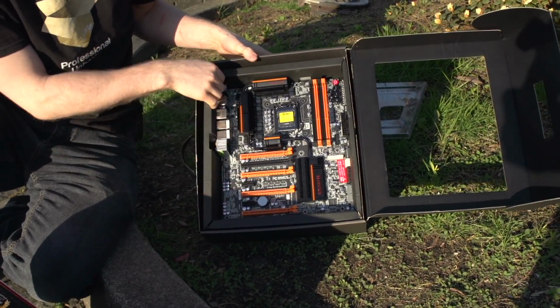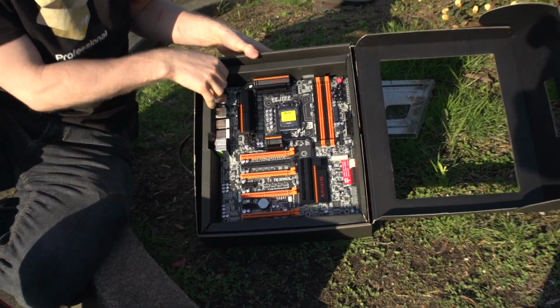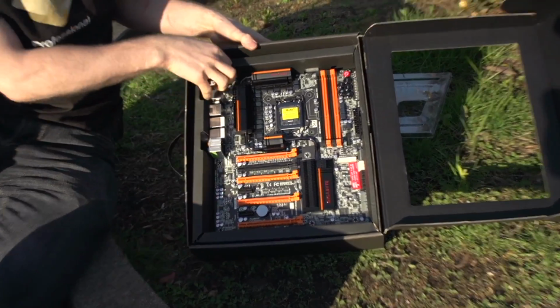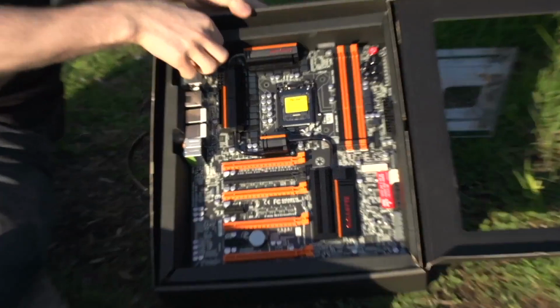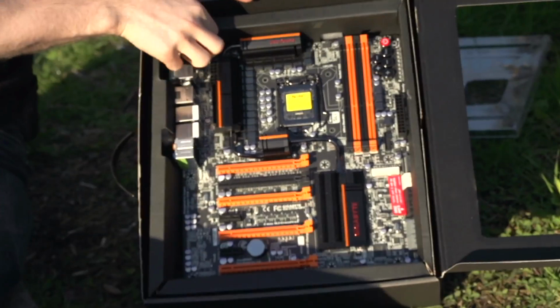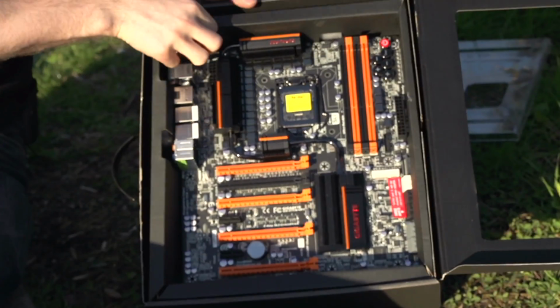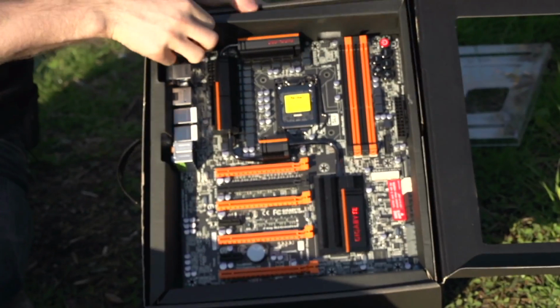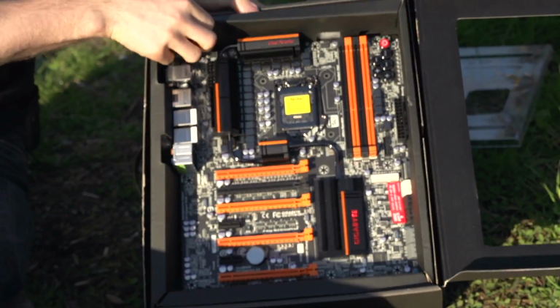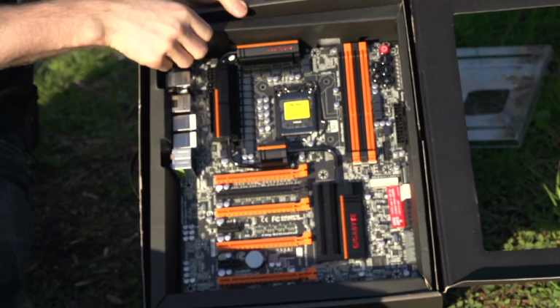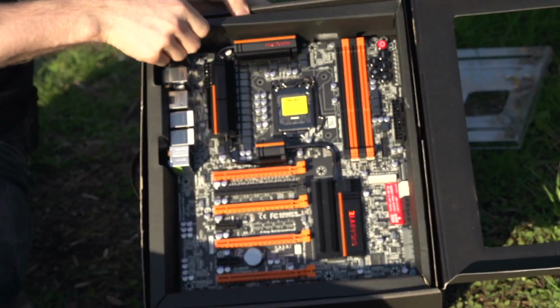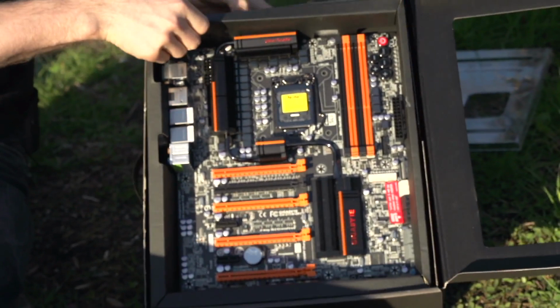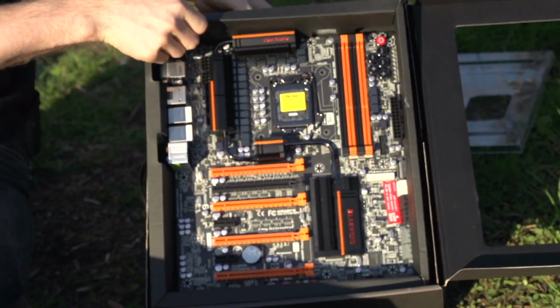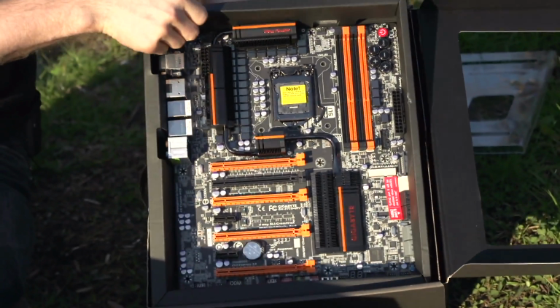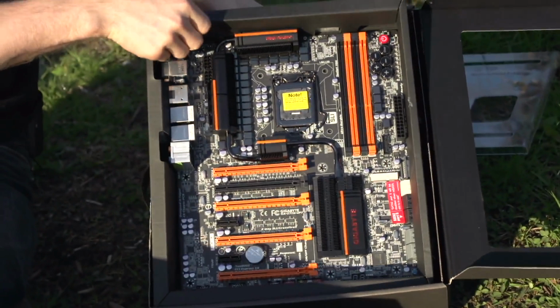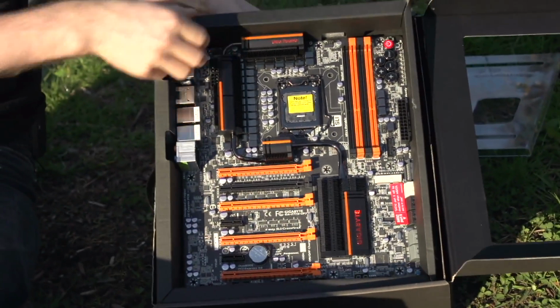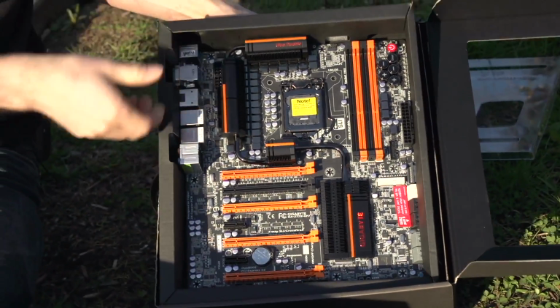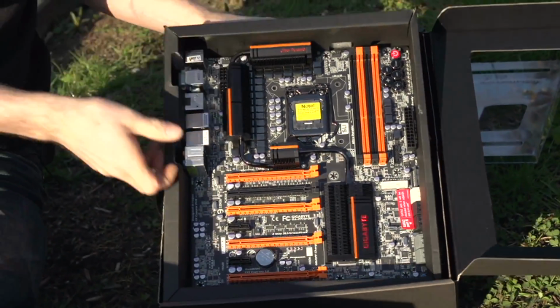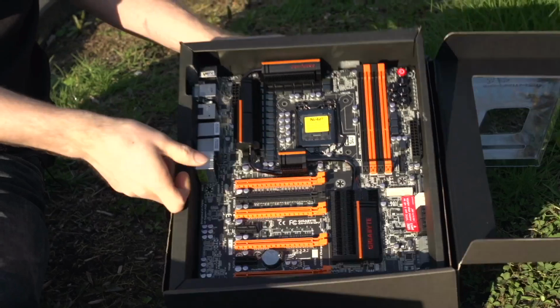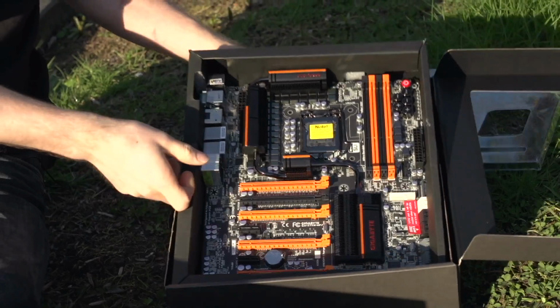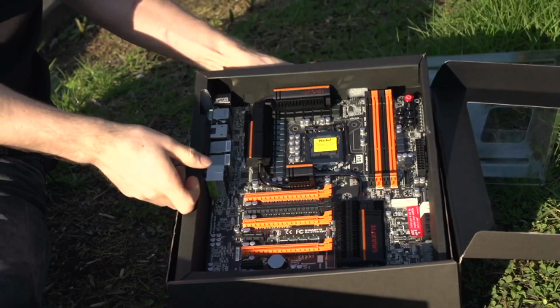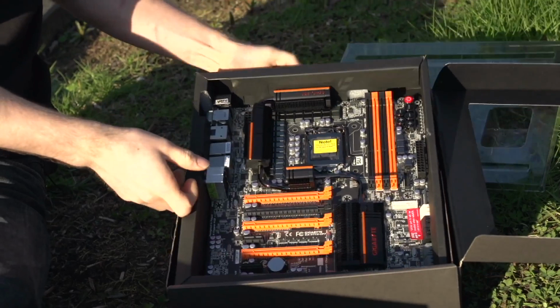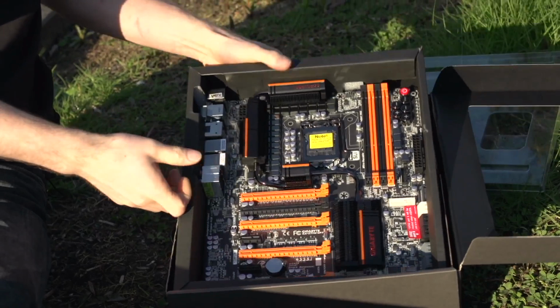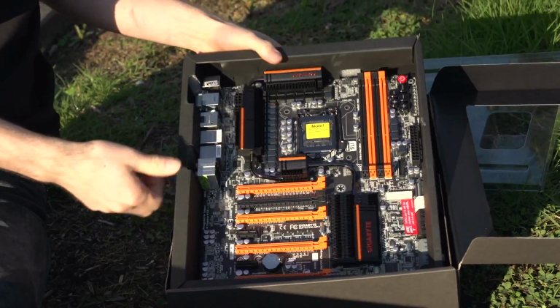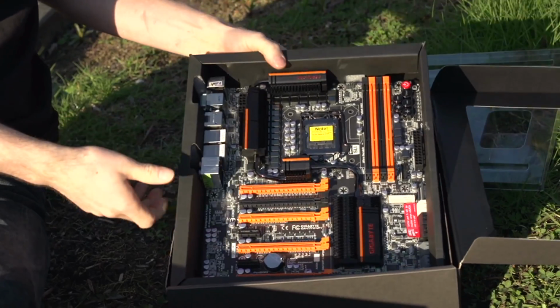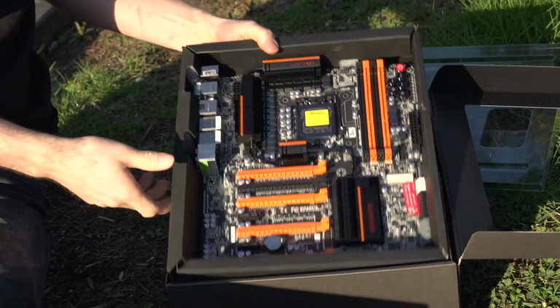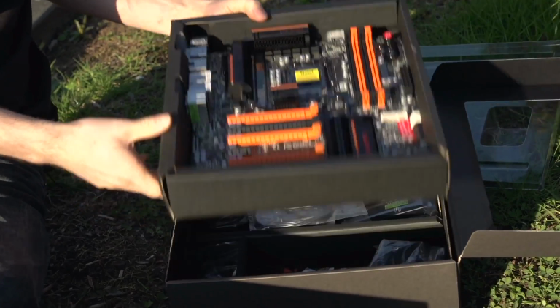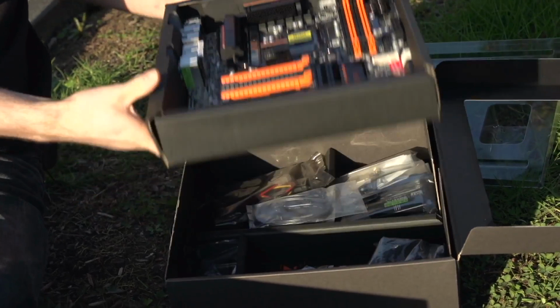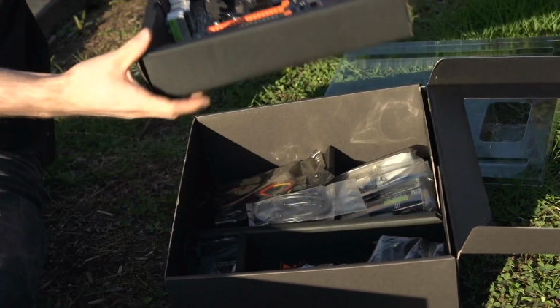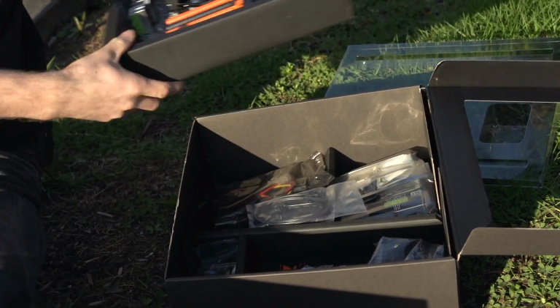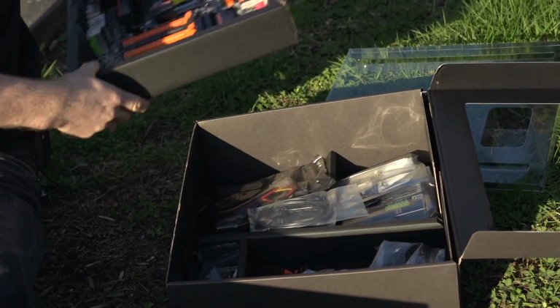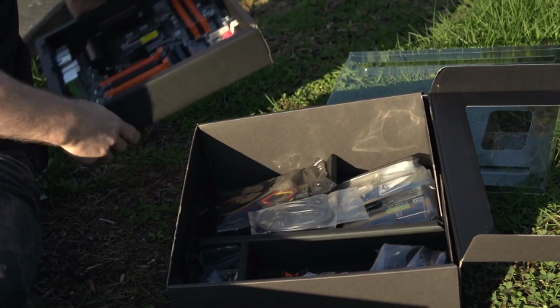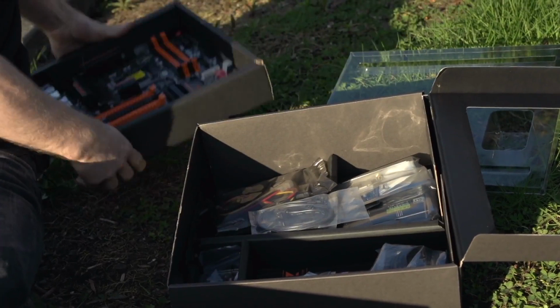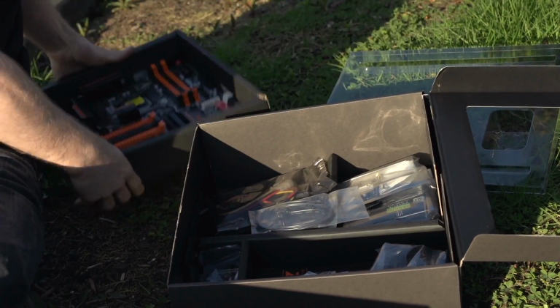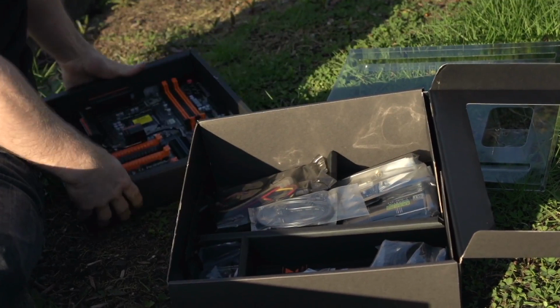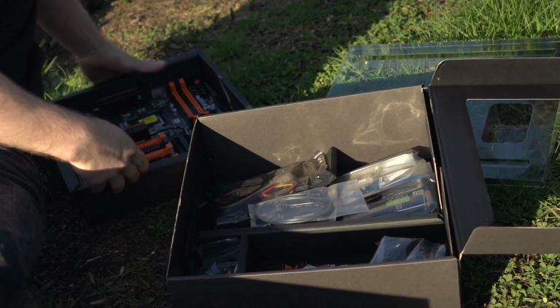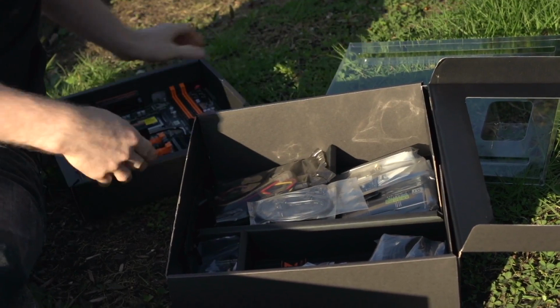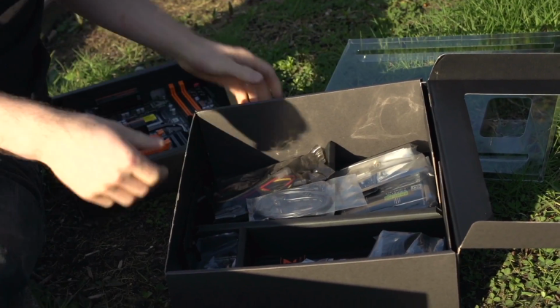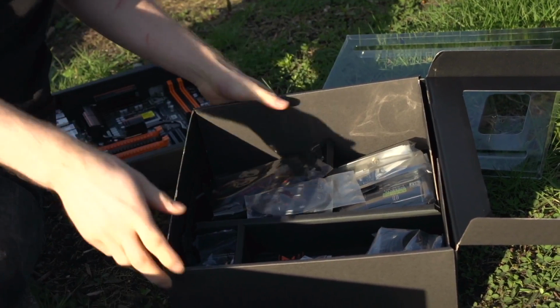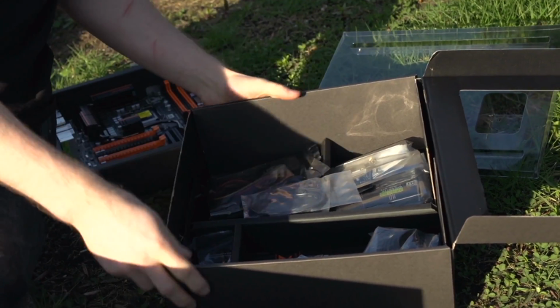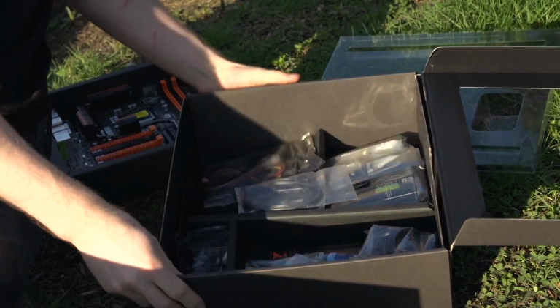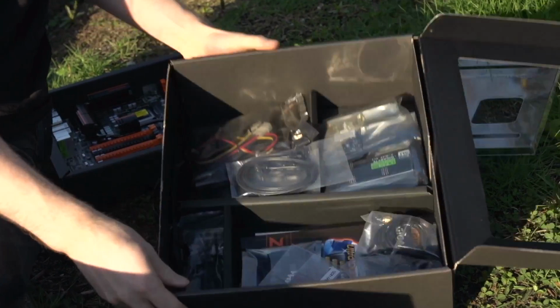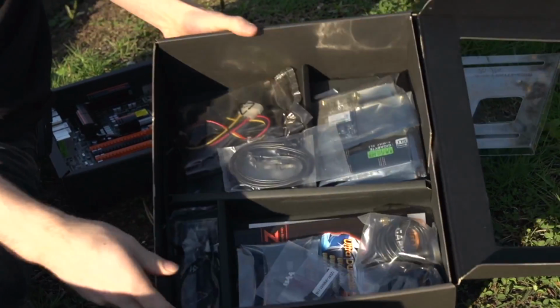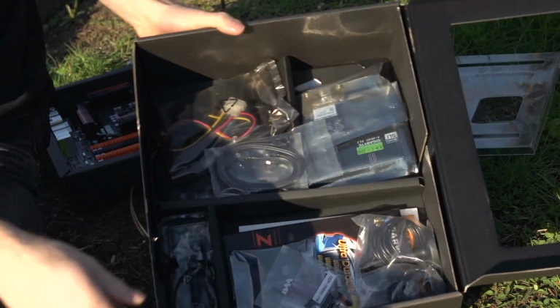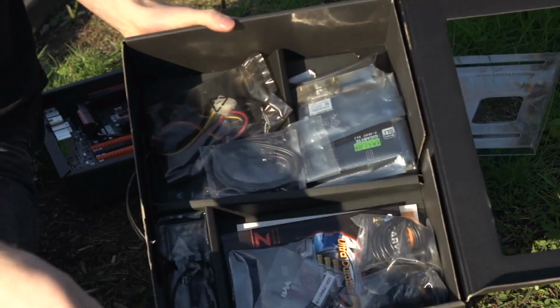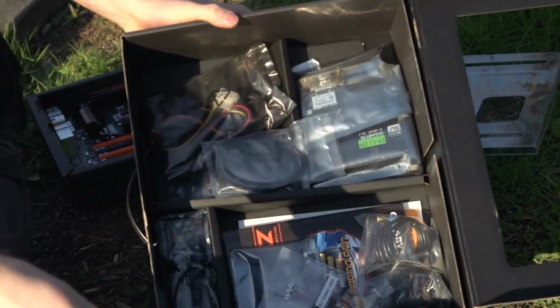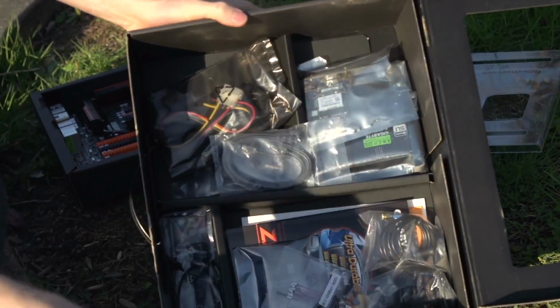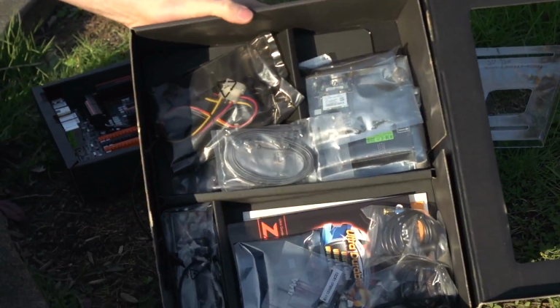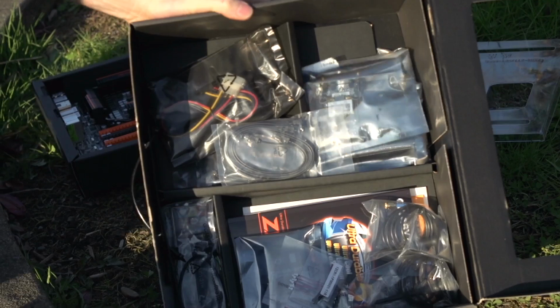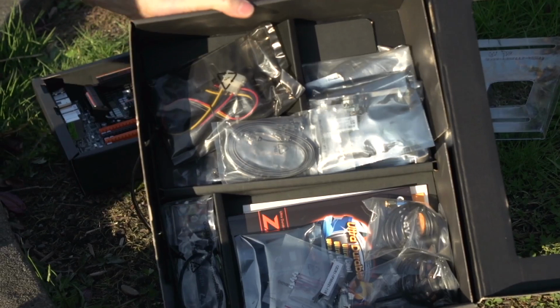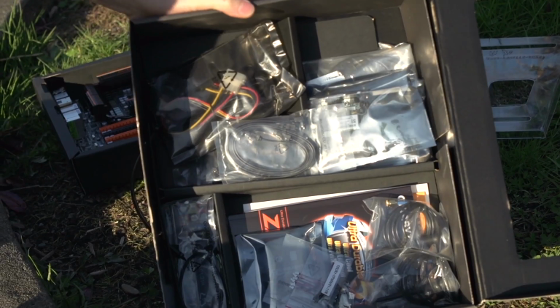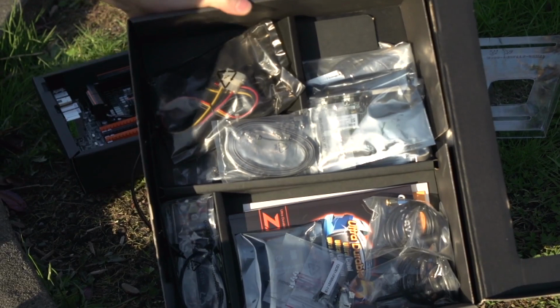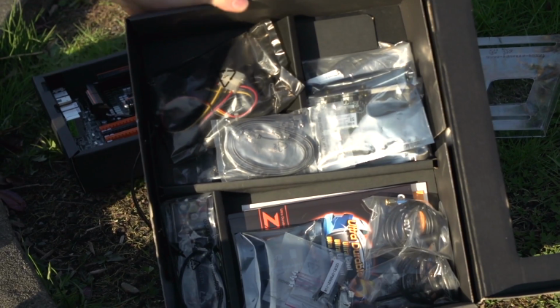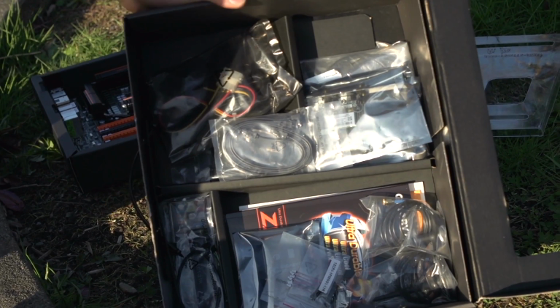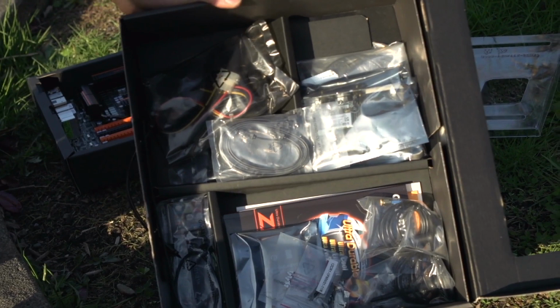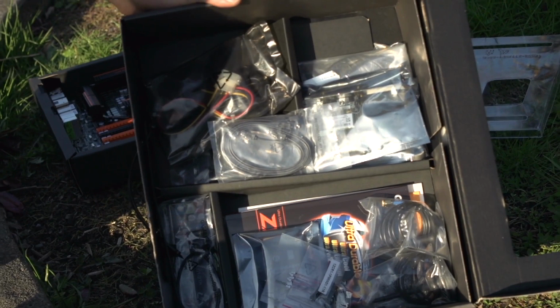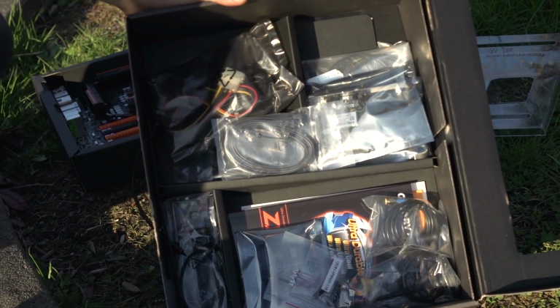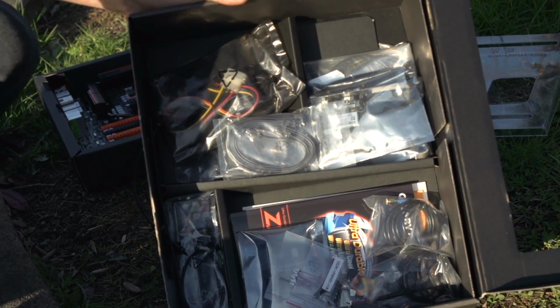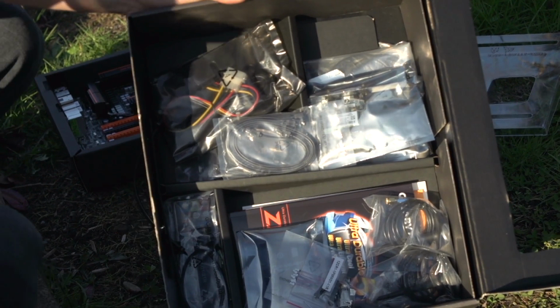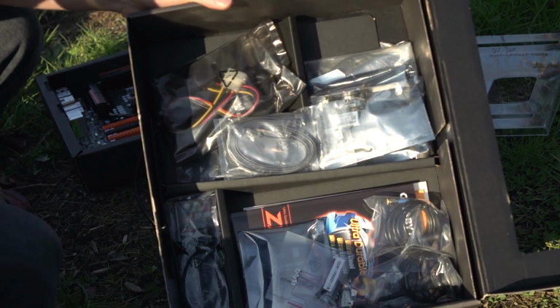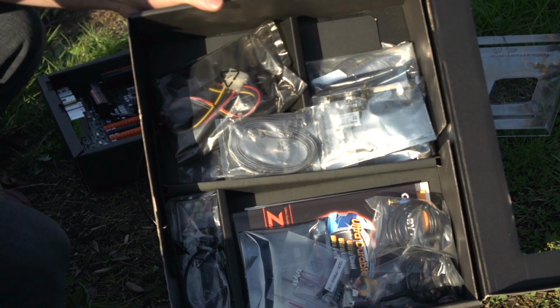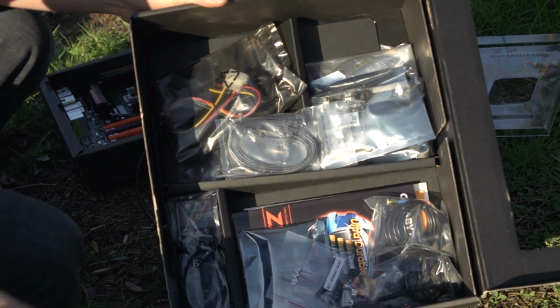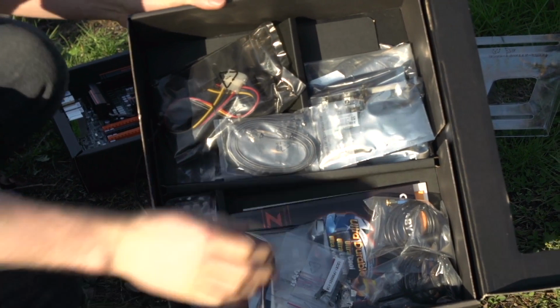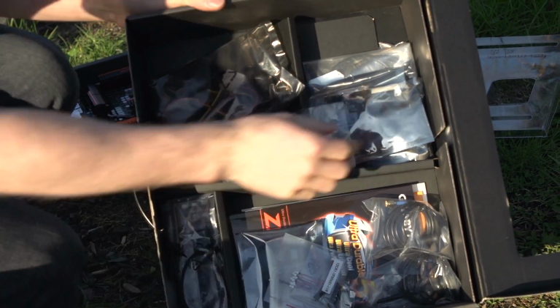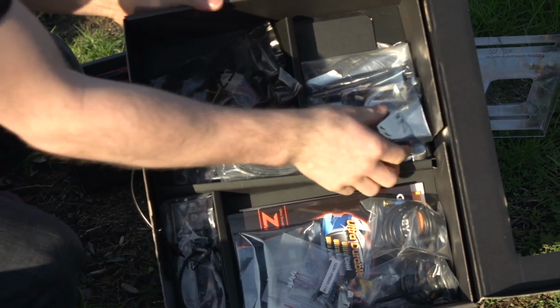I'm going to make you guys sit through the accessories before we actually check out the board itself. There are many, many accessories.